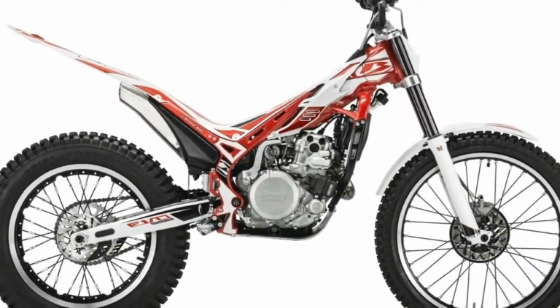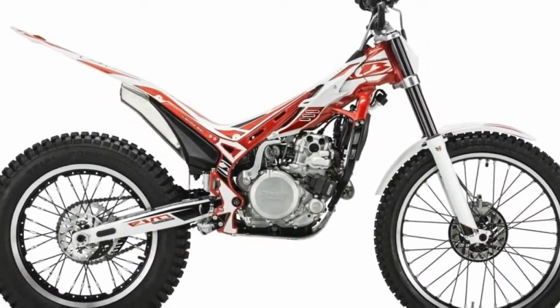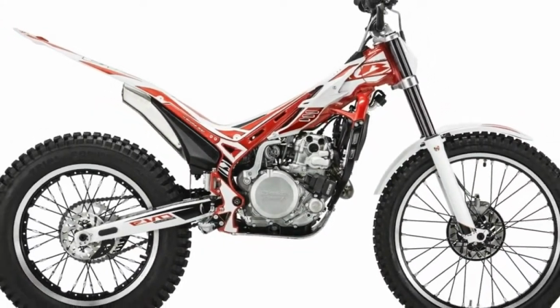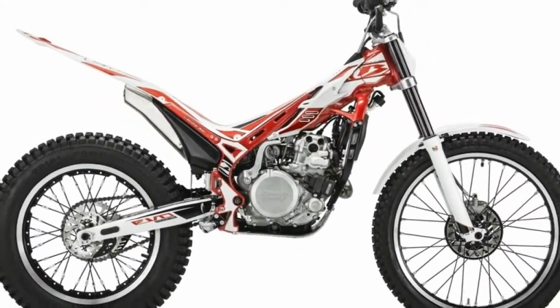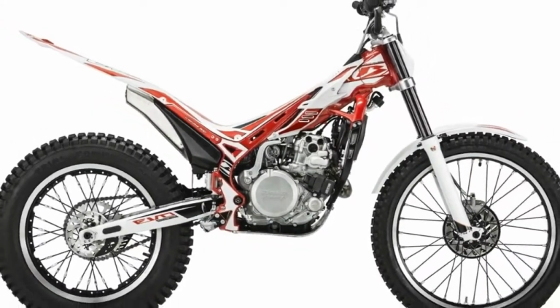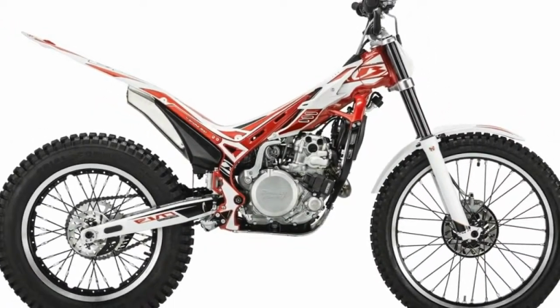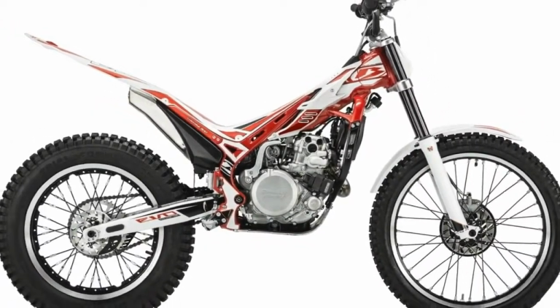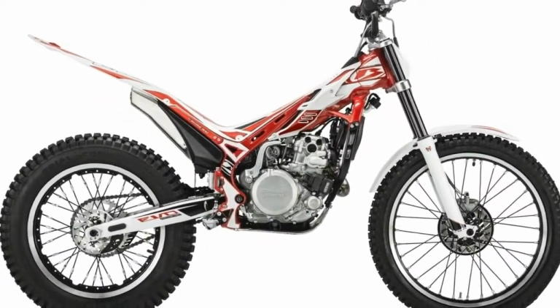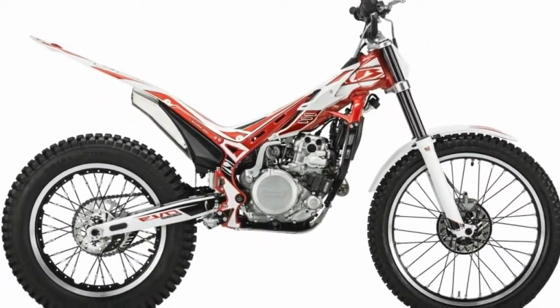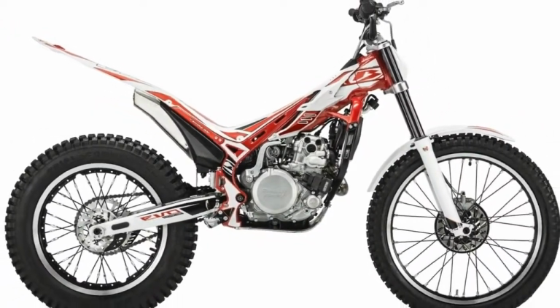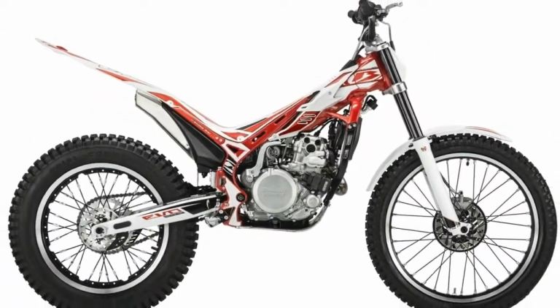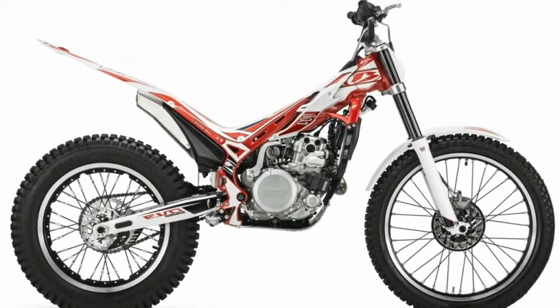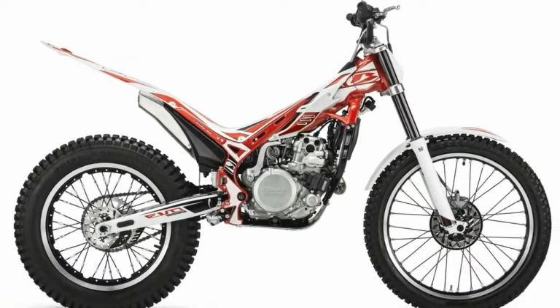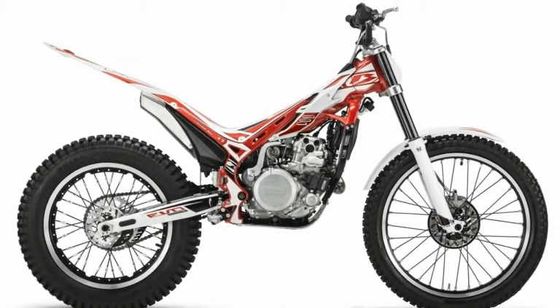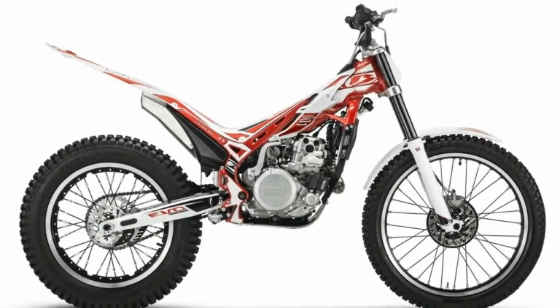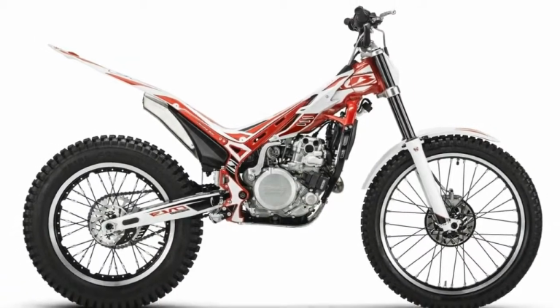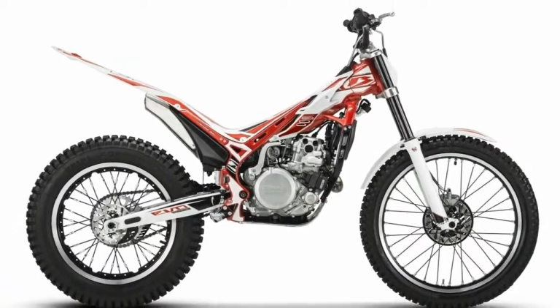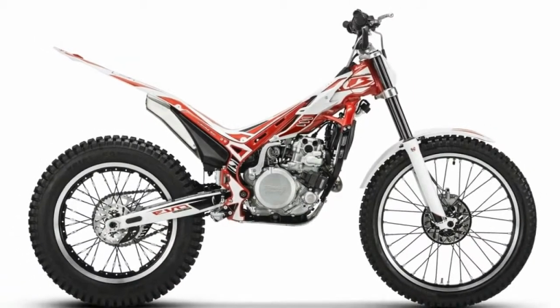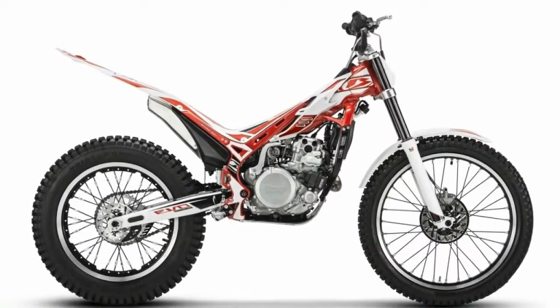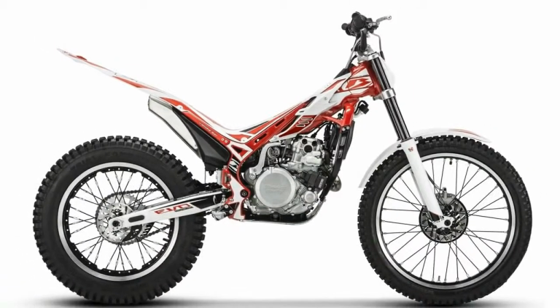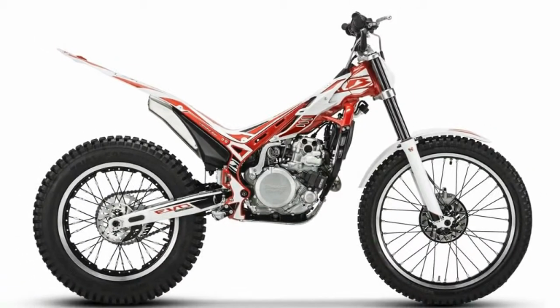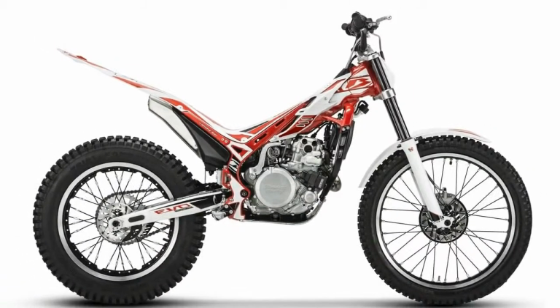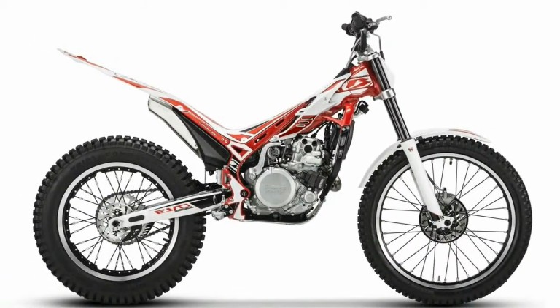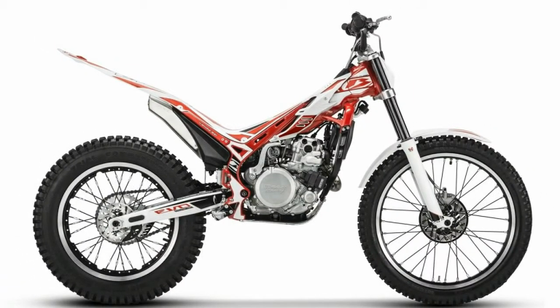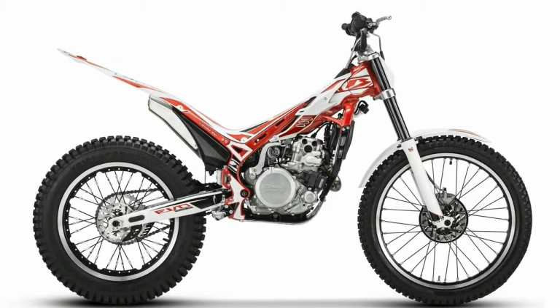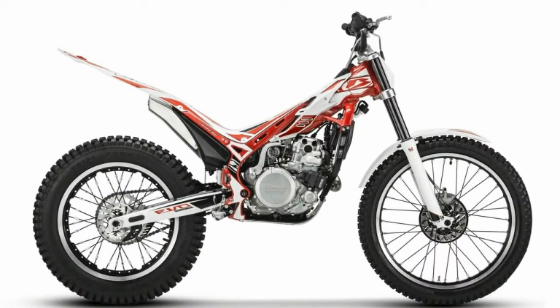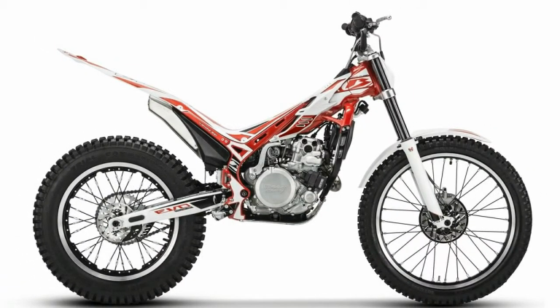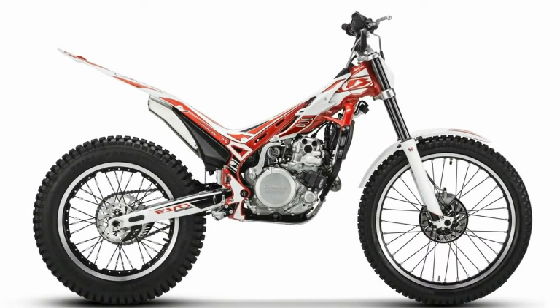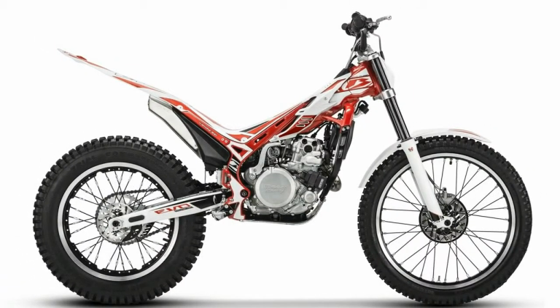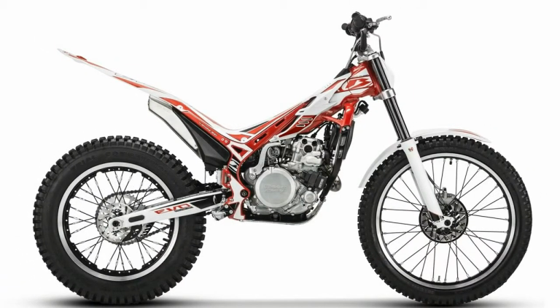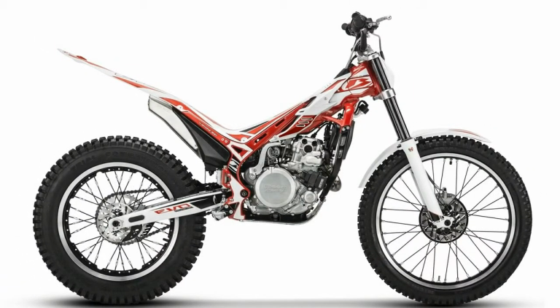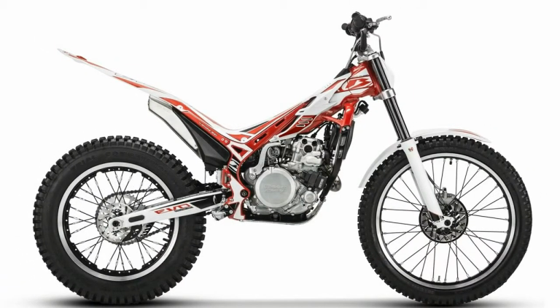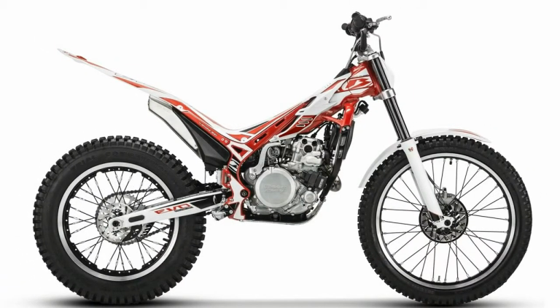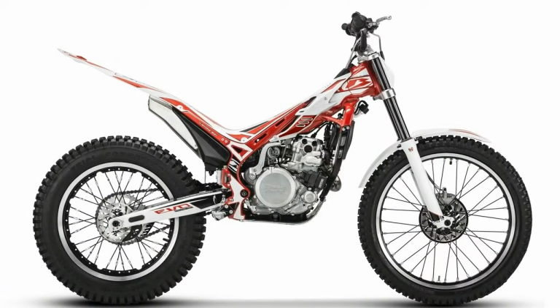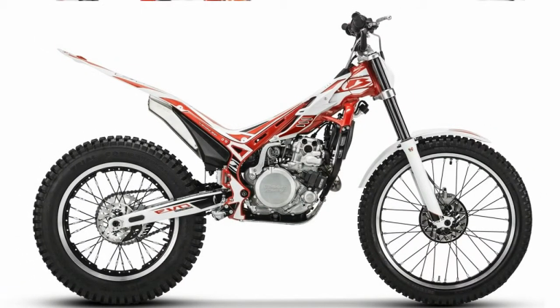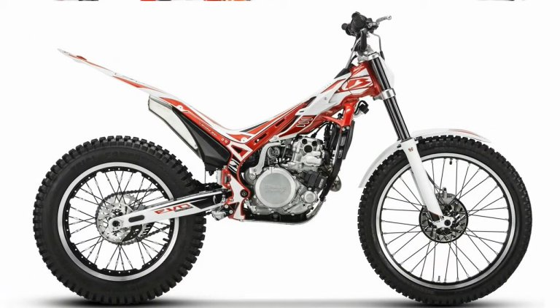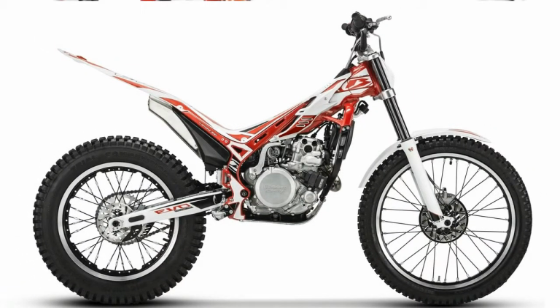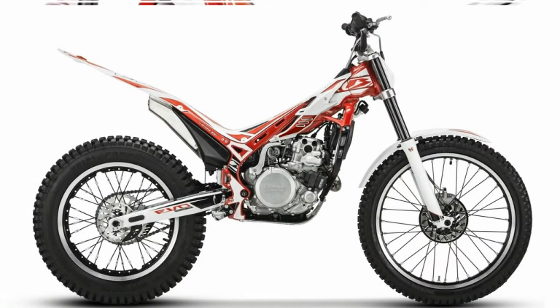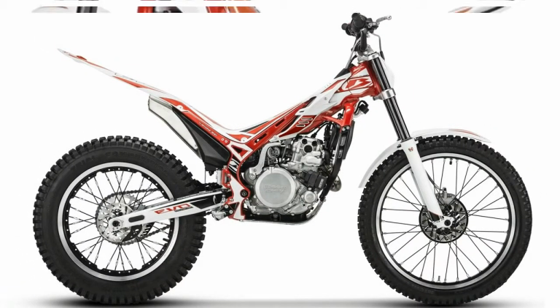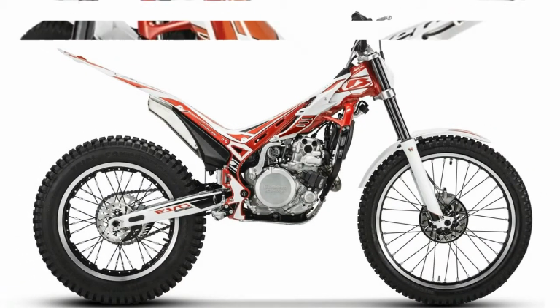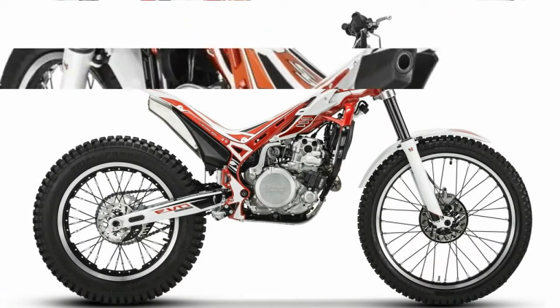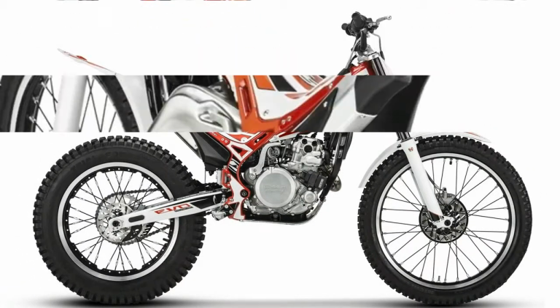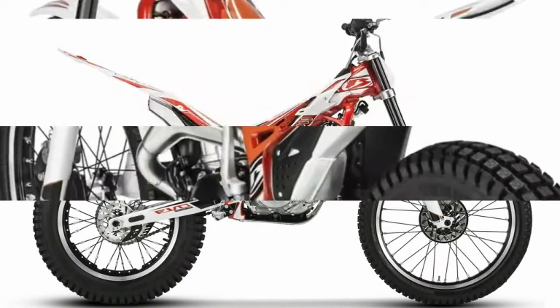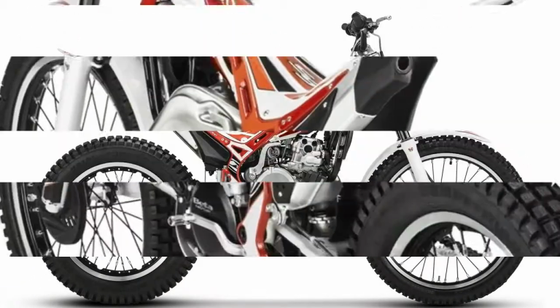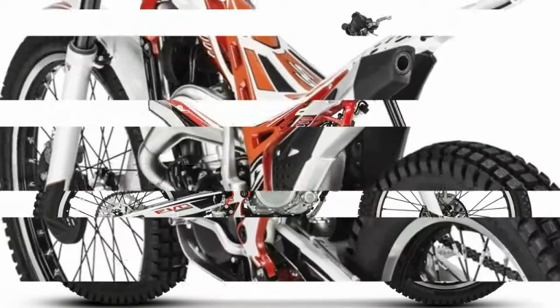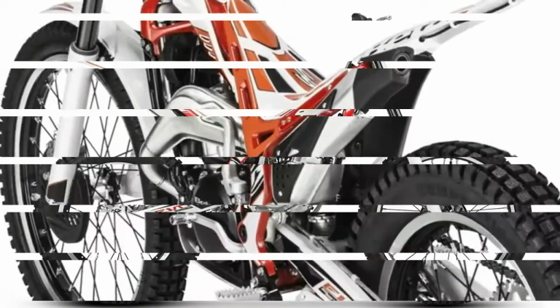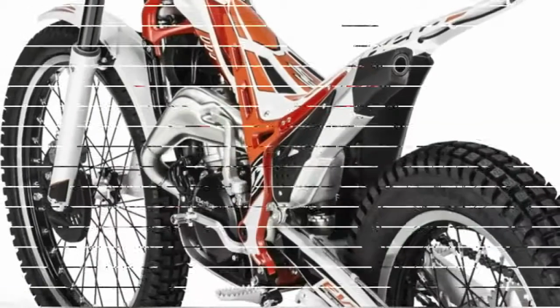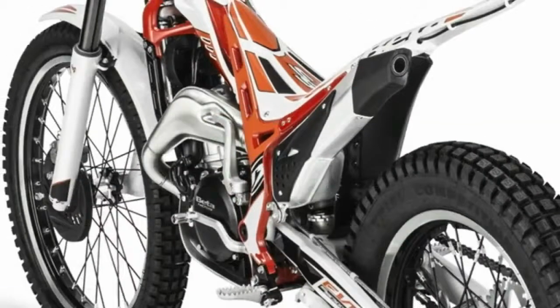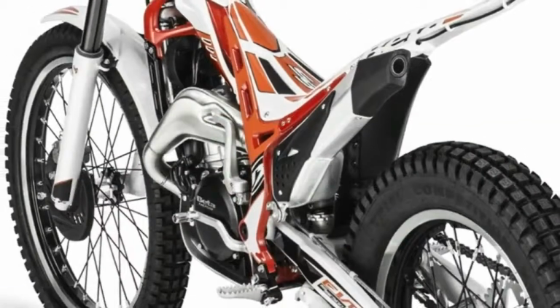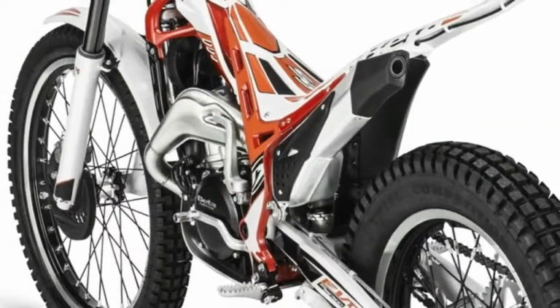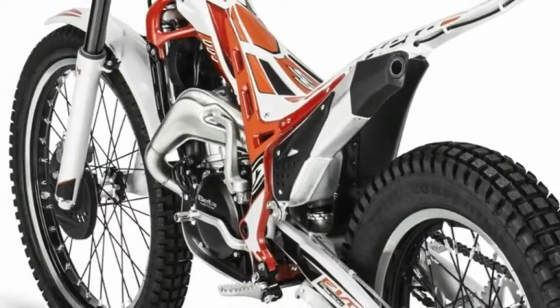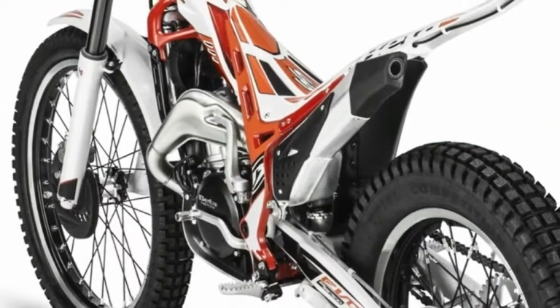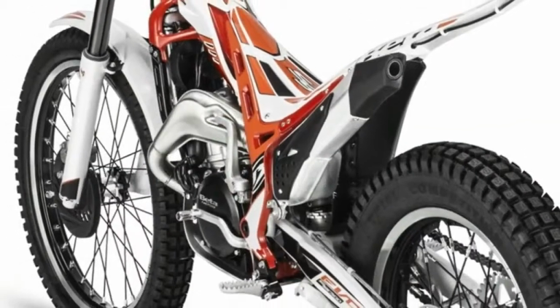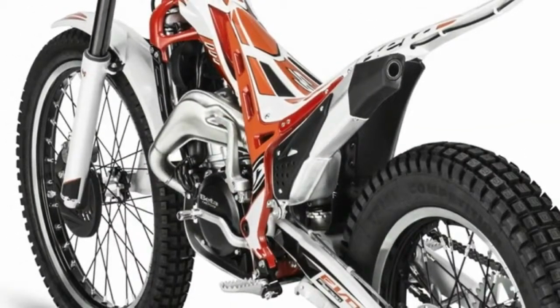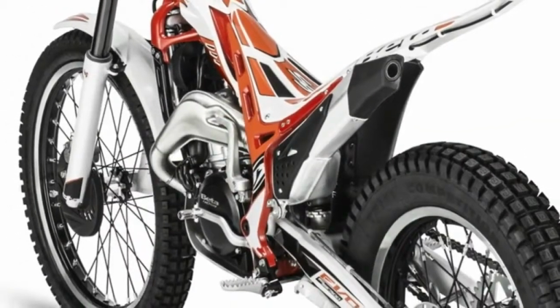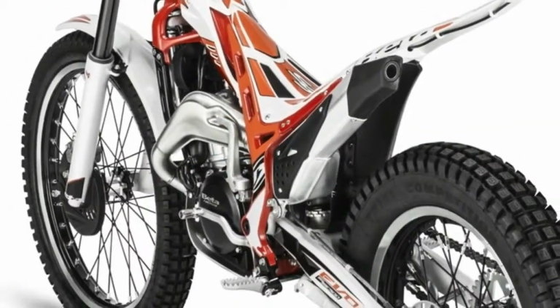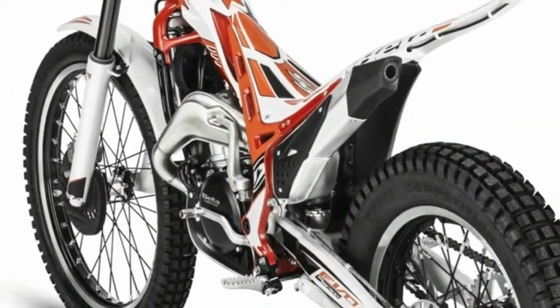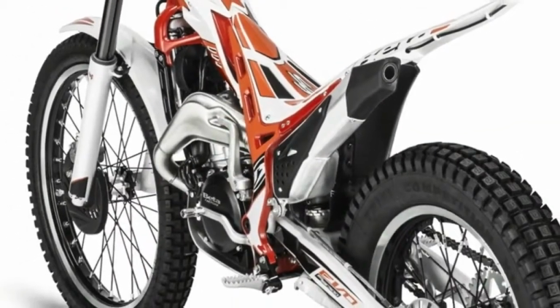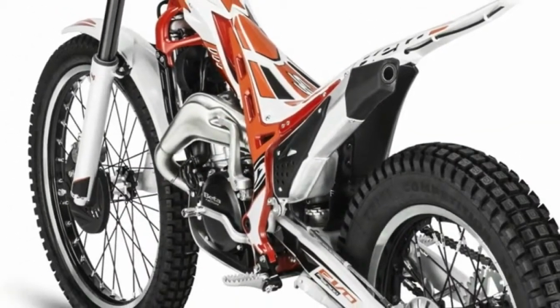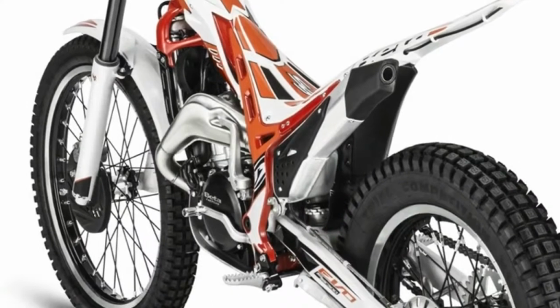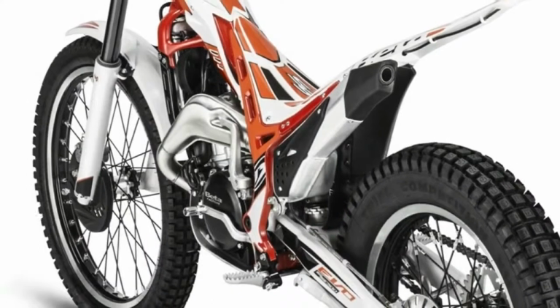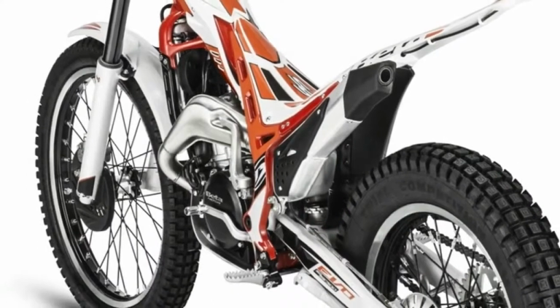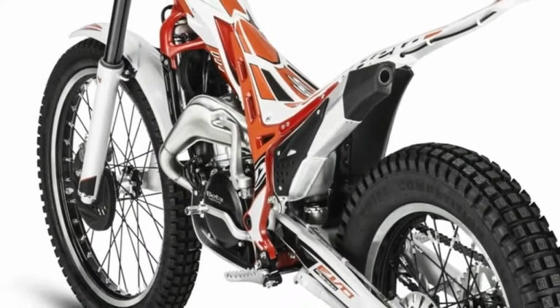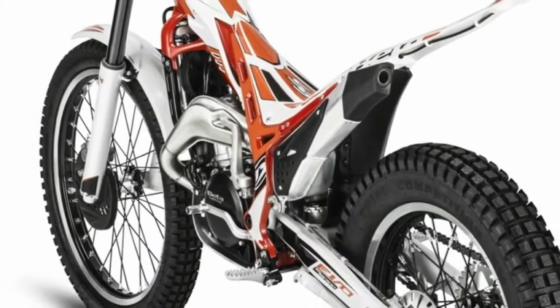For more information on Trials bikes, read some of our real-world opinions, tests, and comparisons.